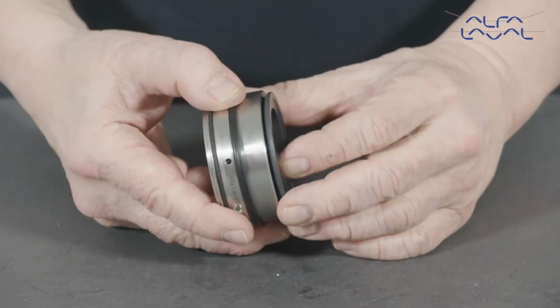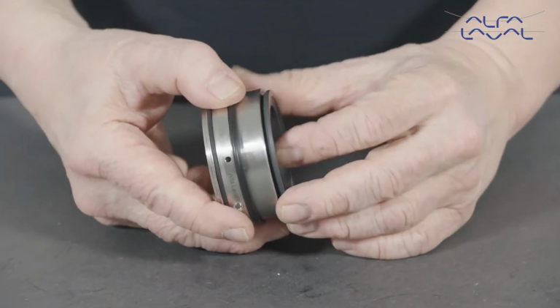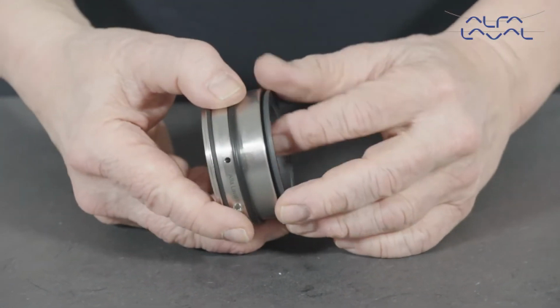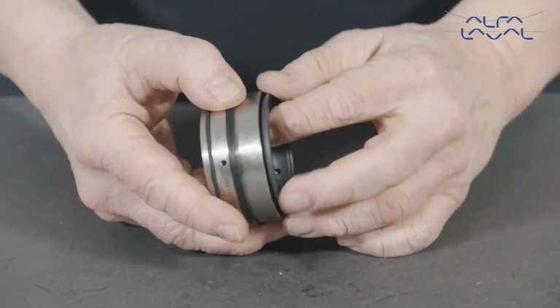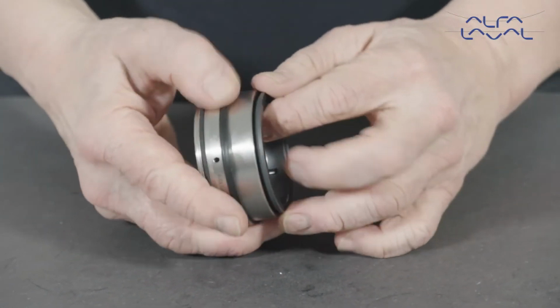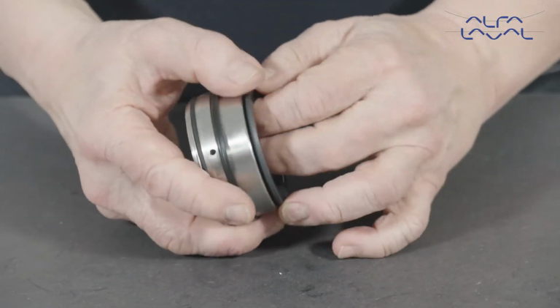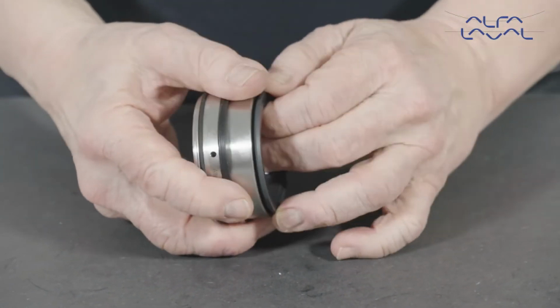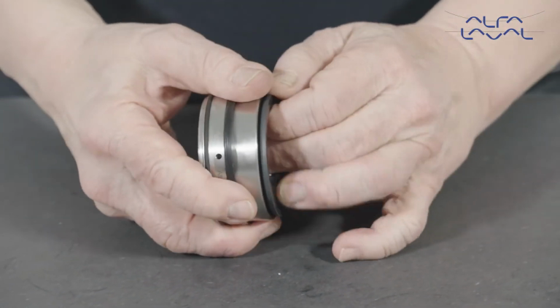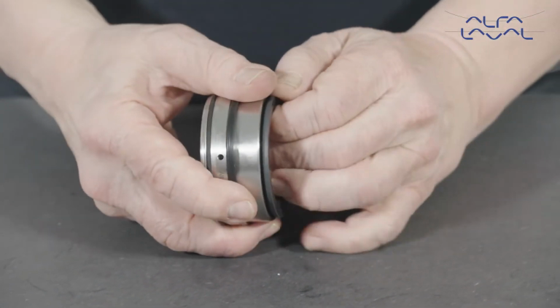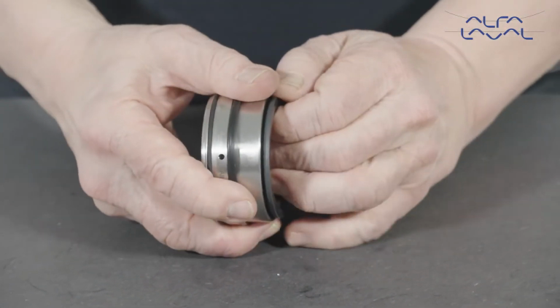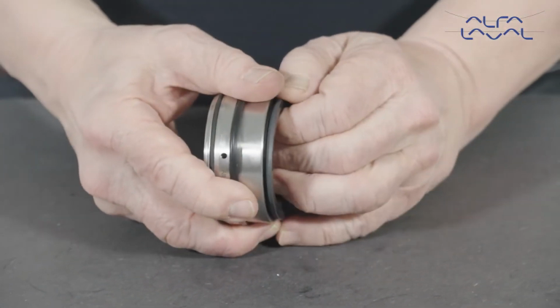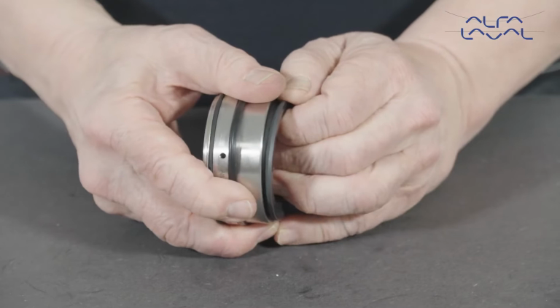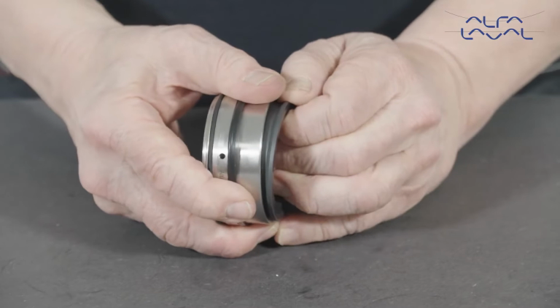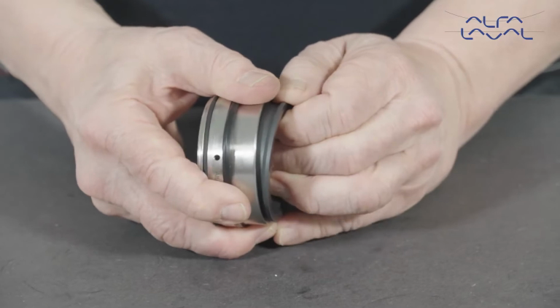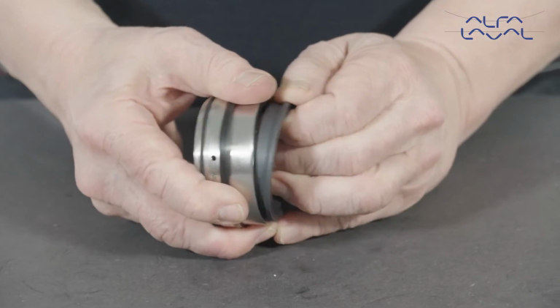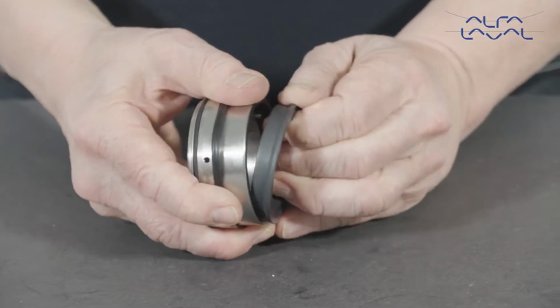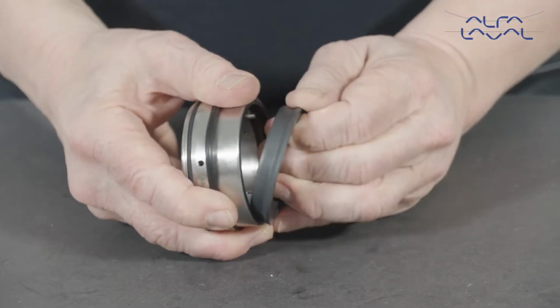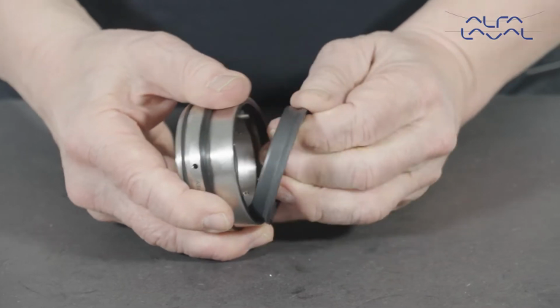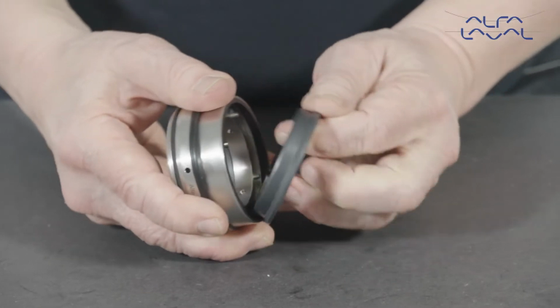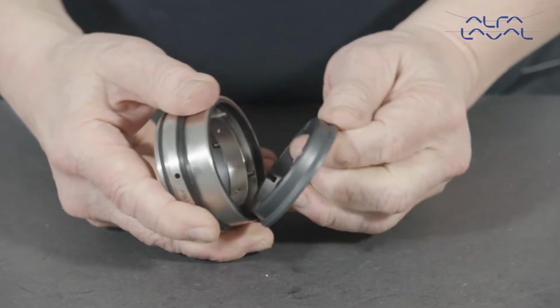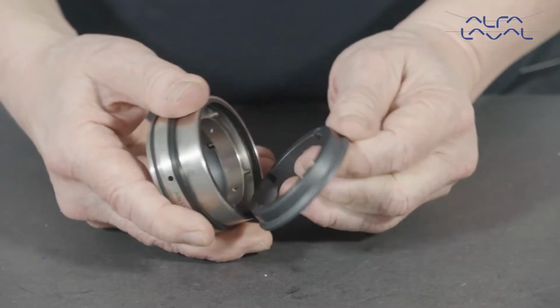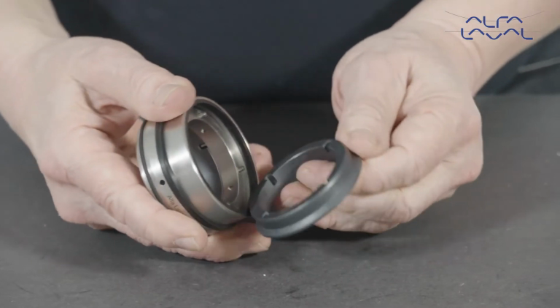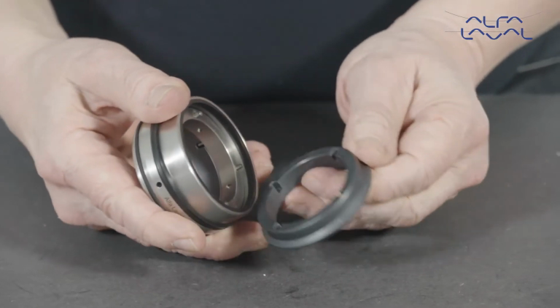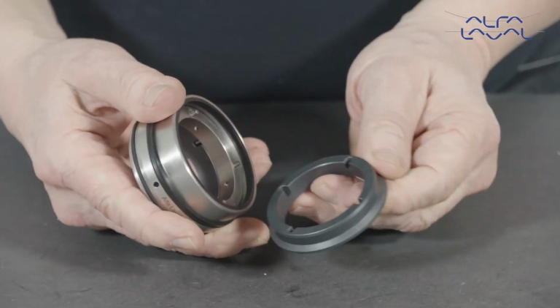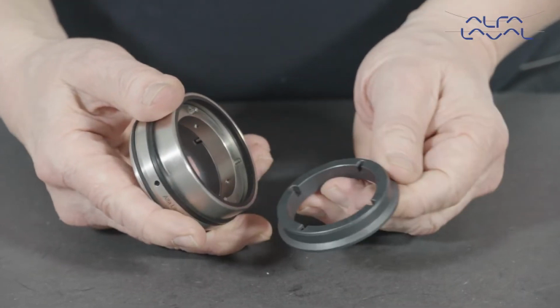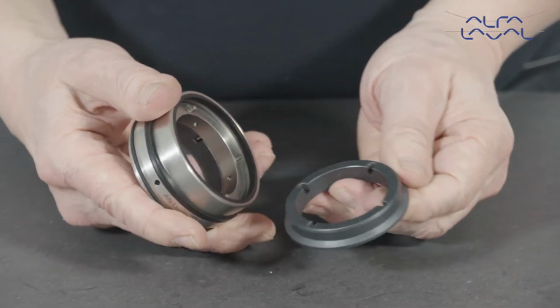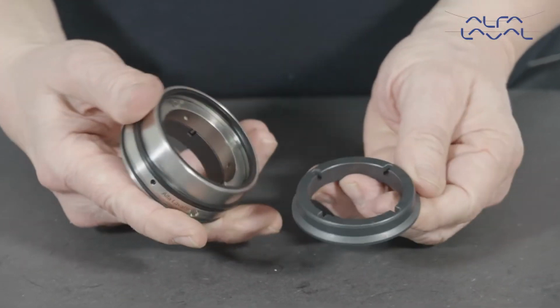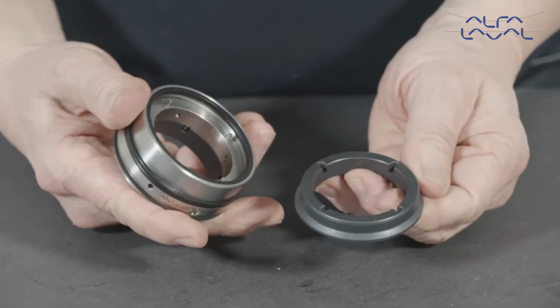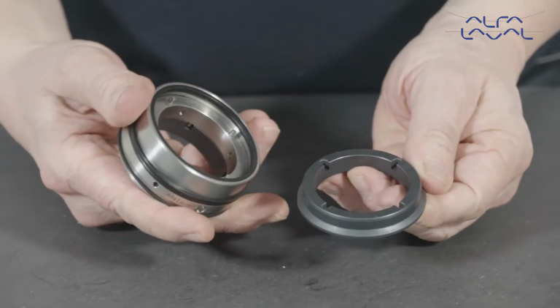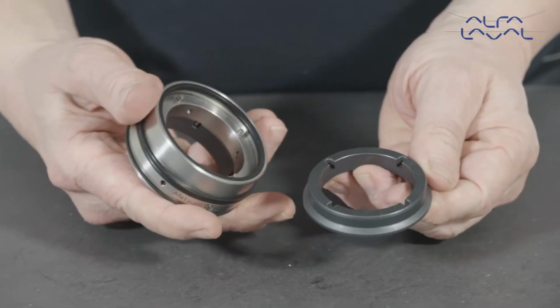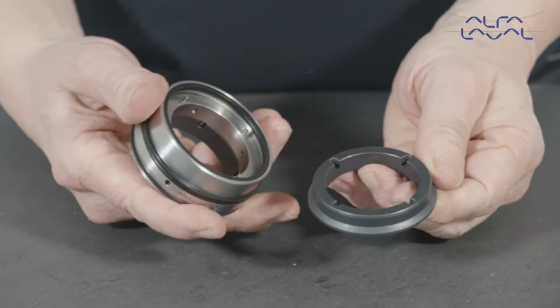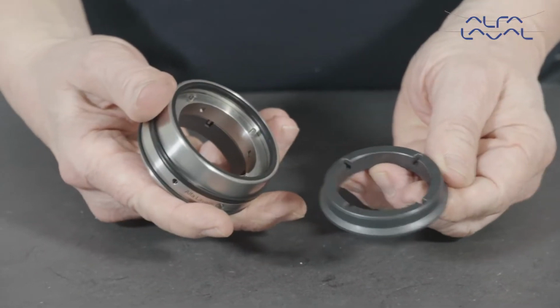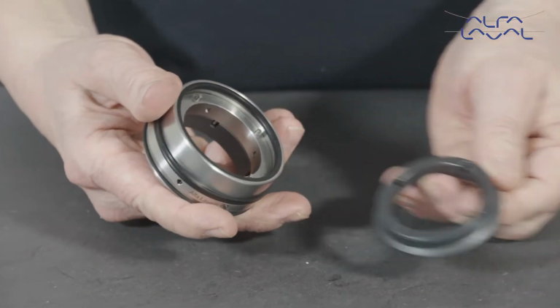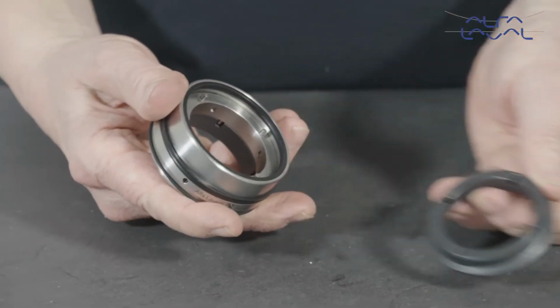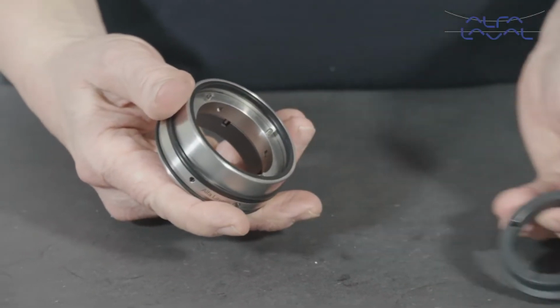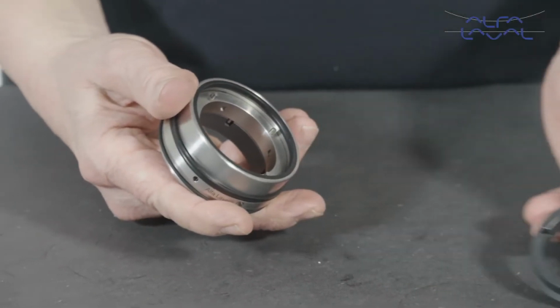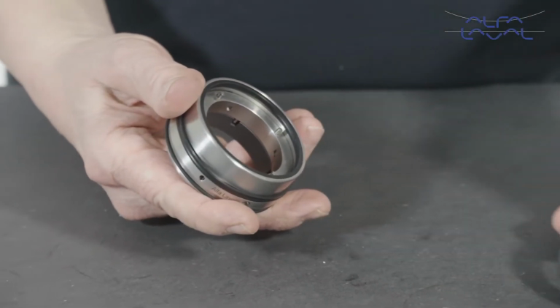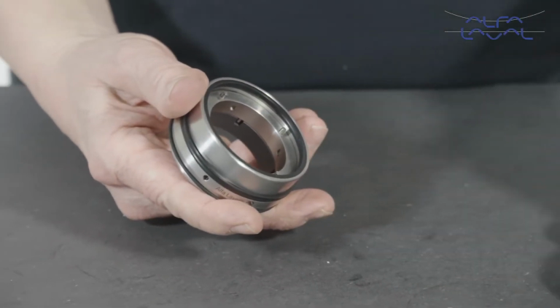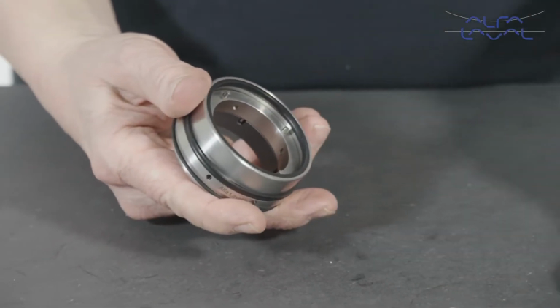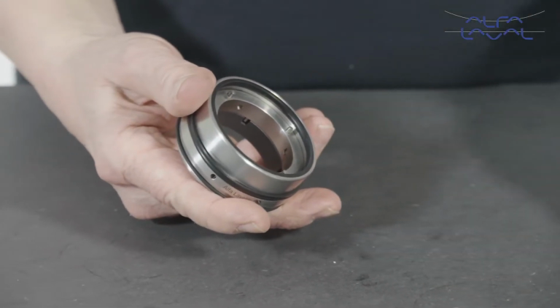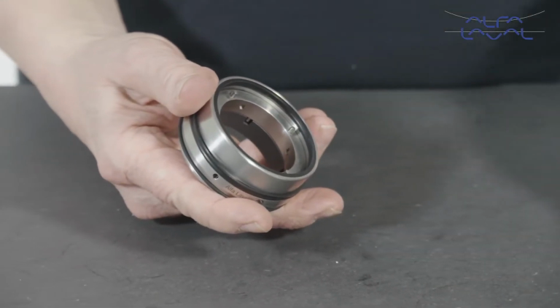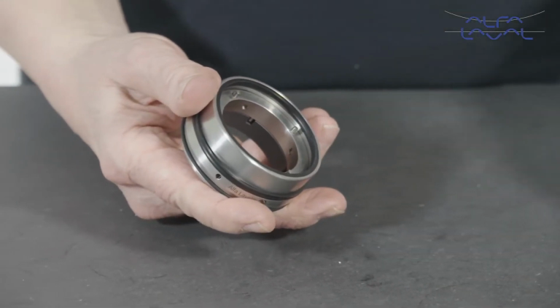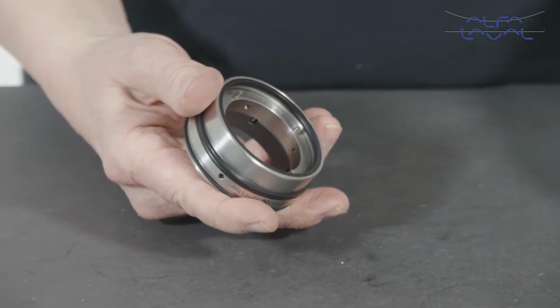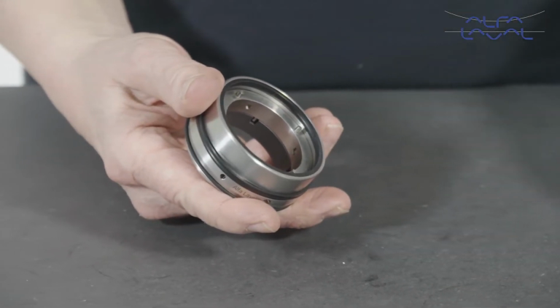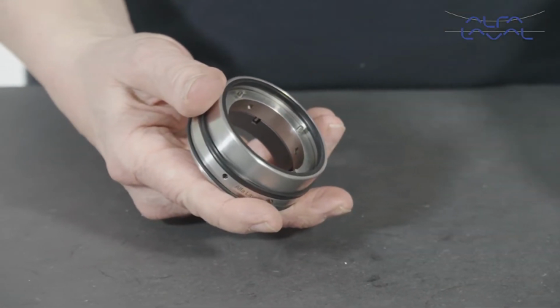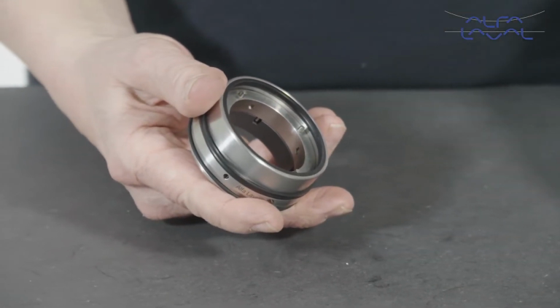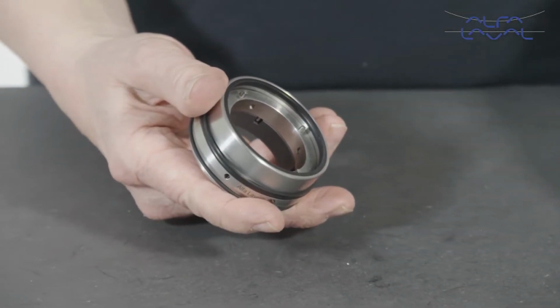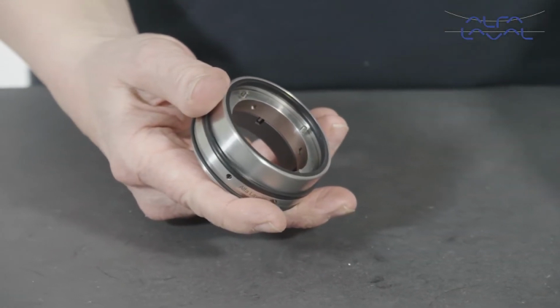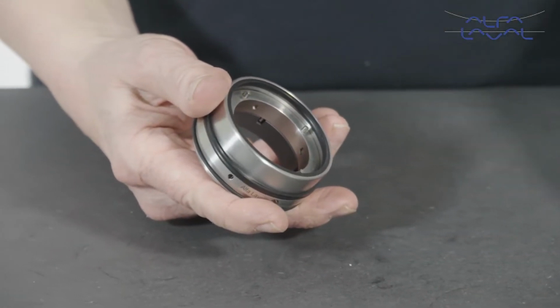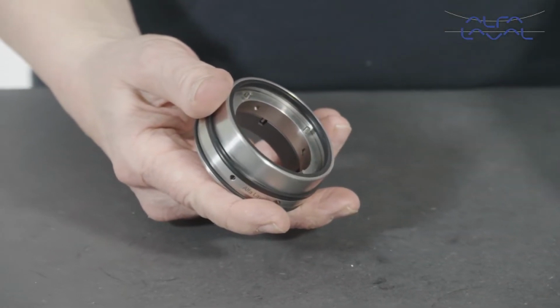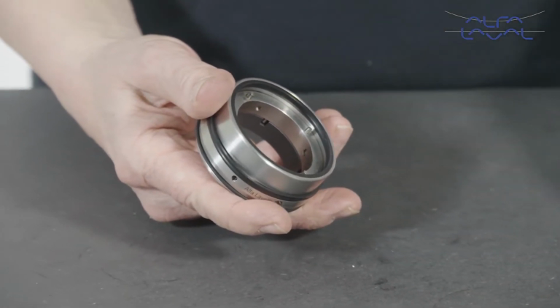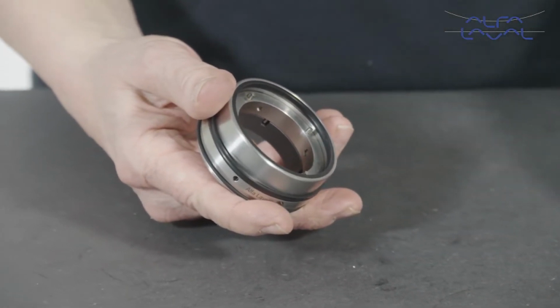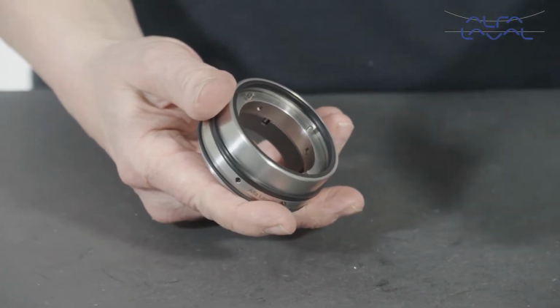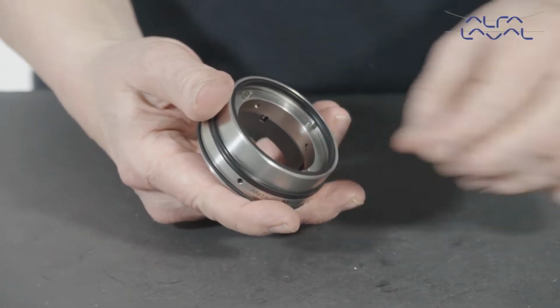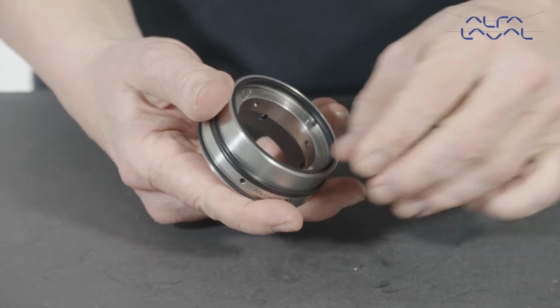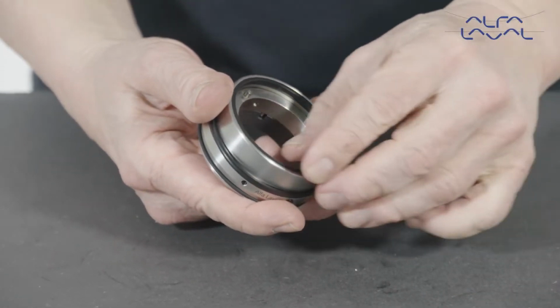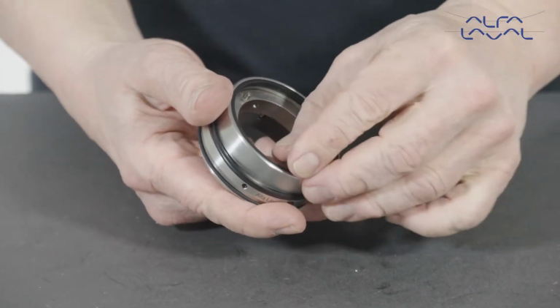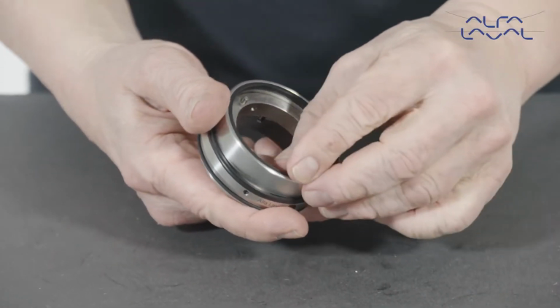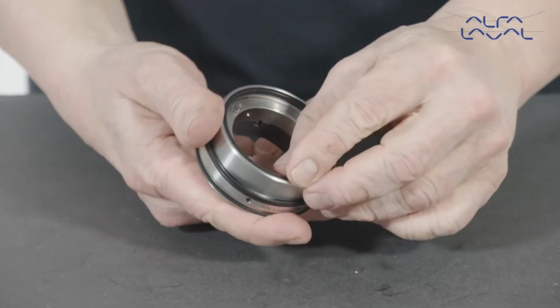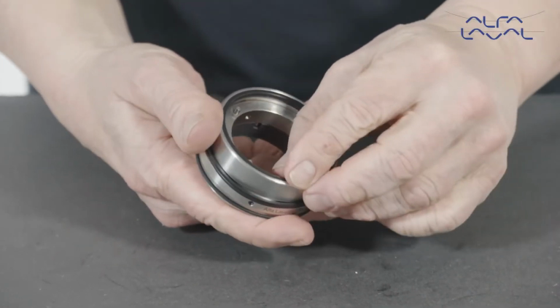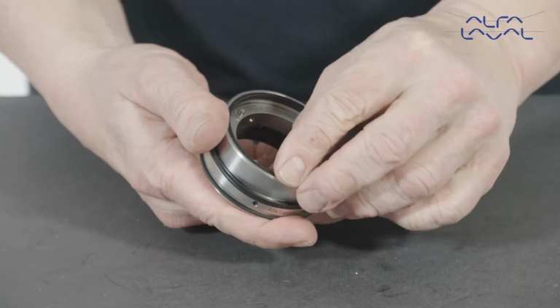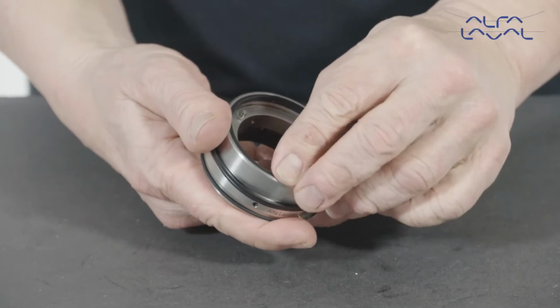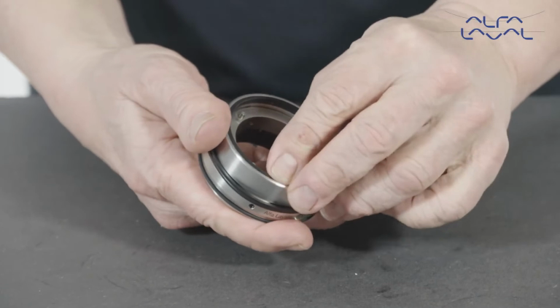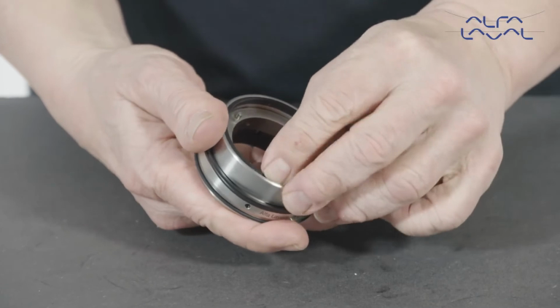Remove the two static seal faces, elastomers and external O-rings from the seal housing.